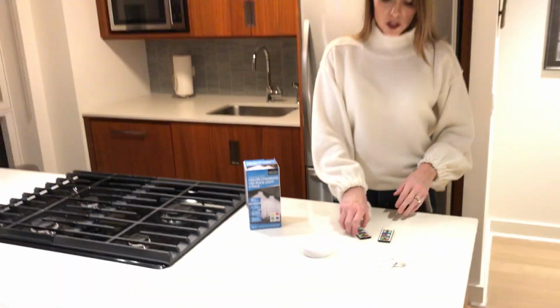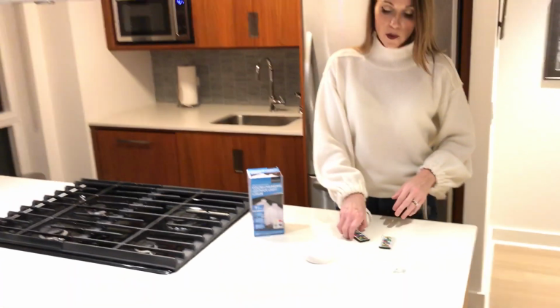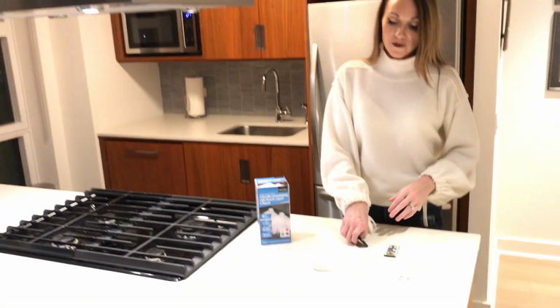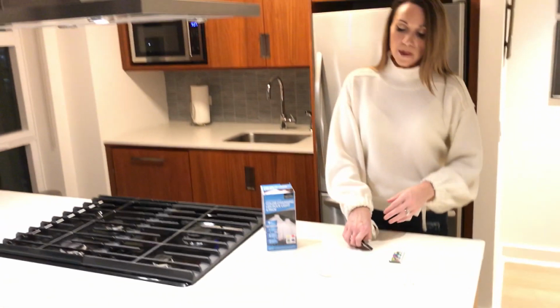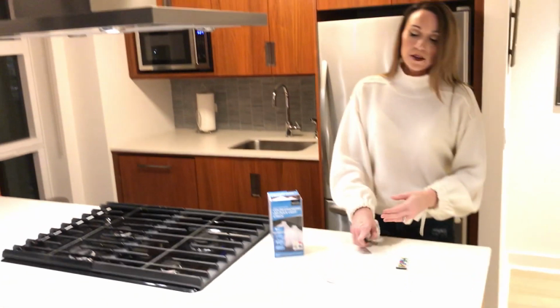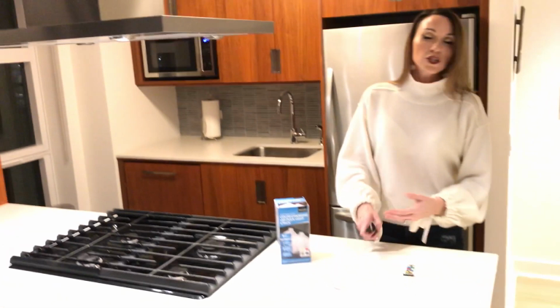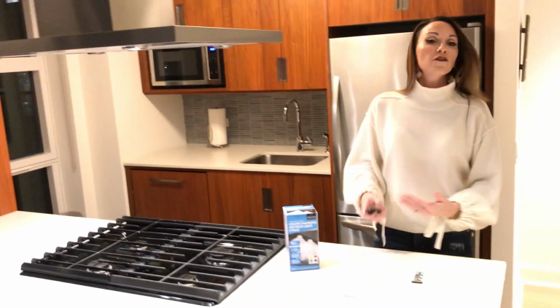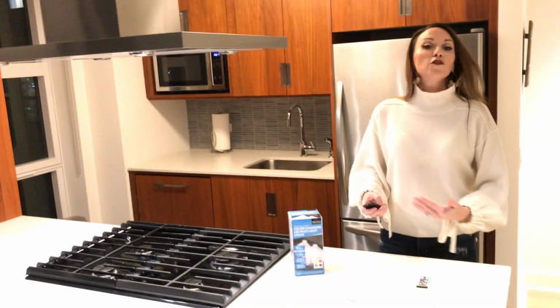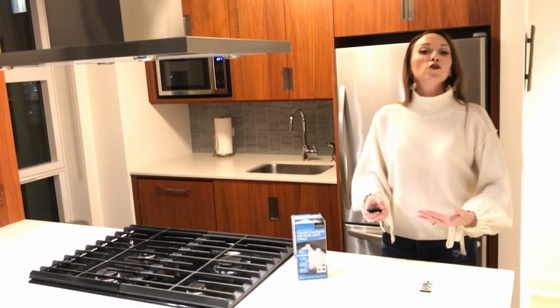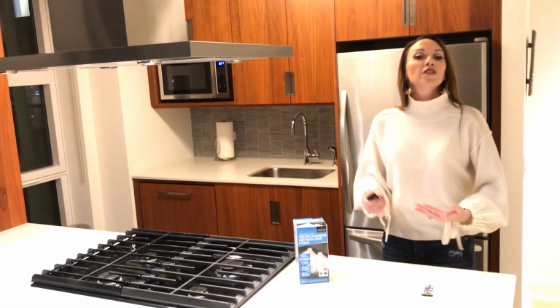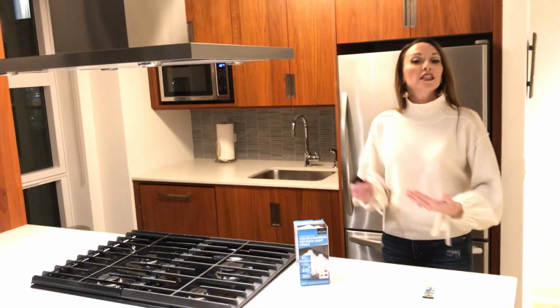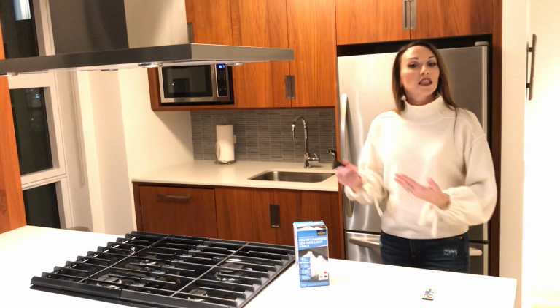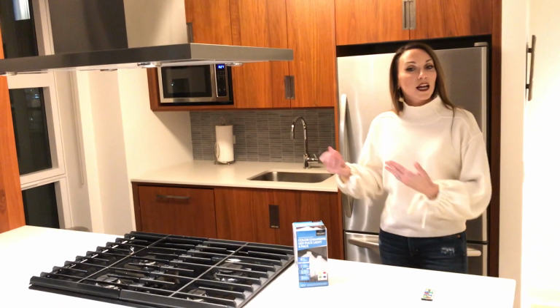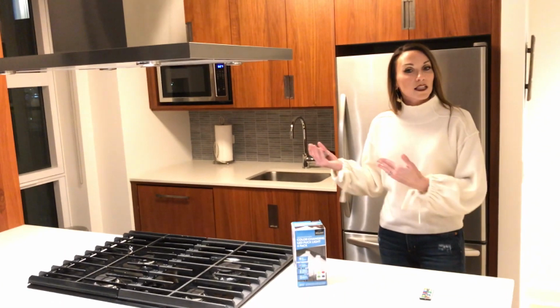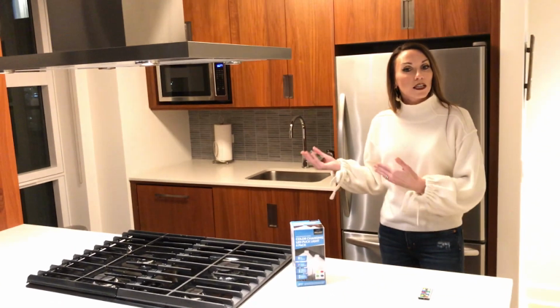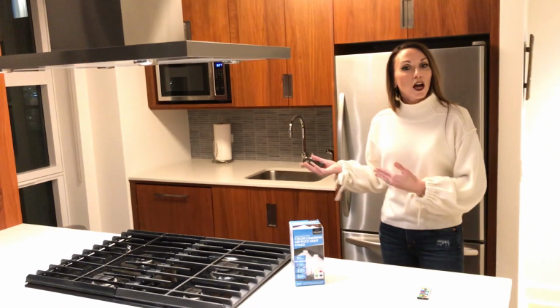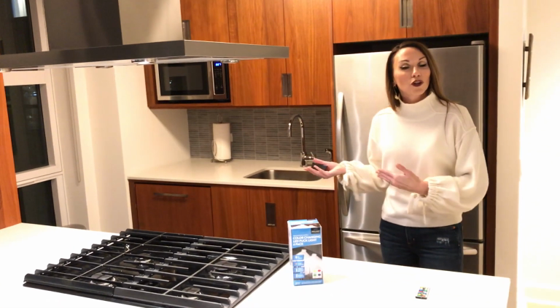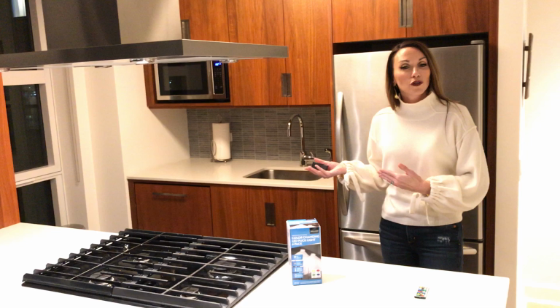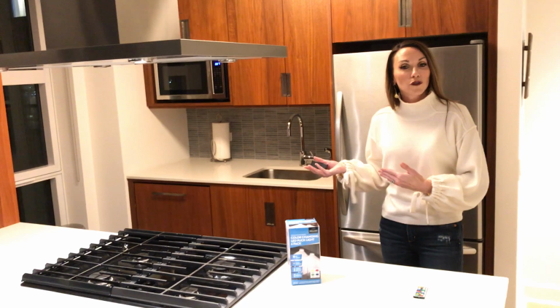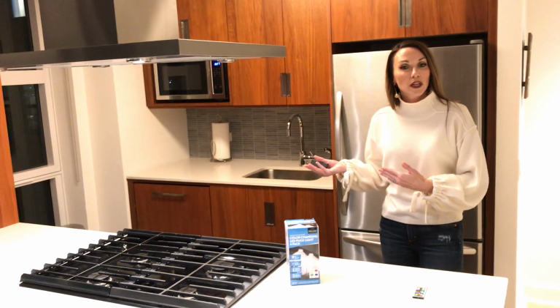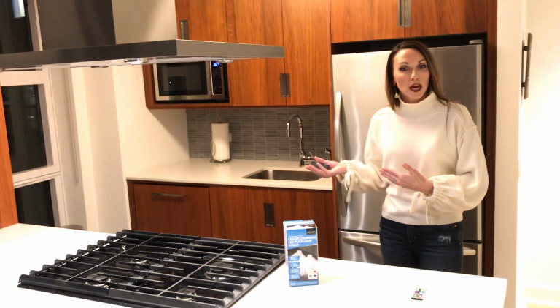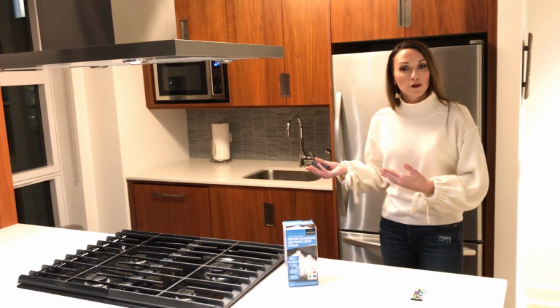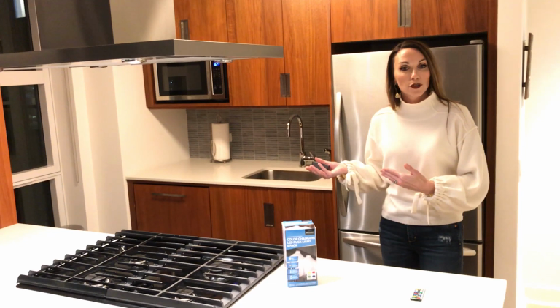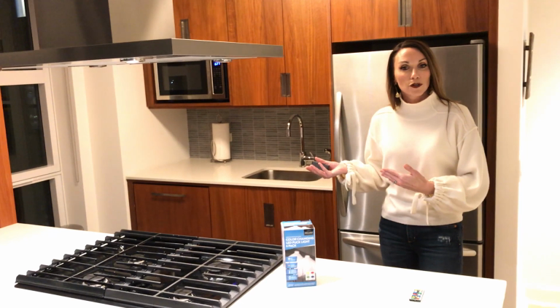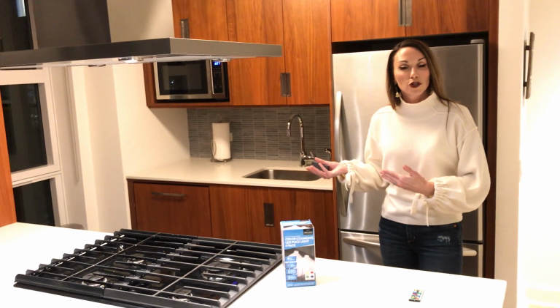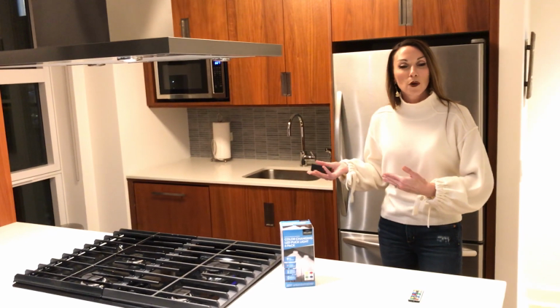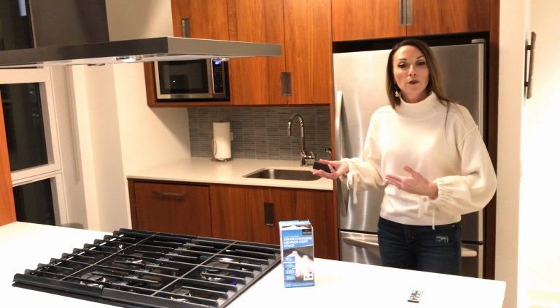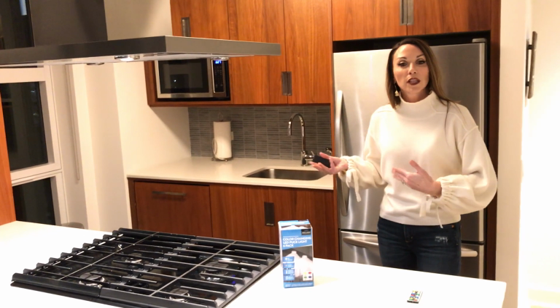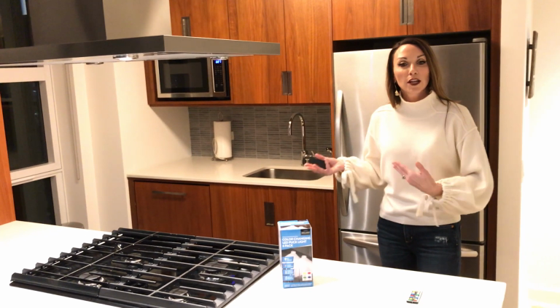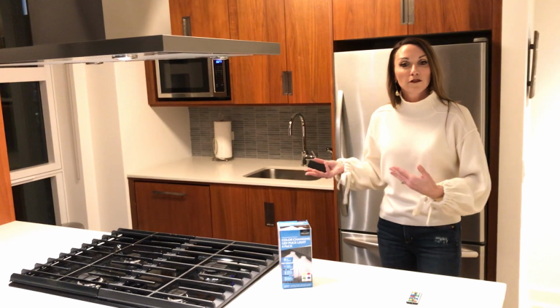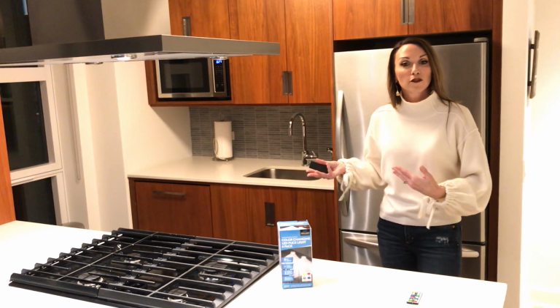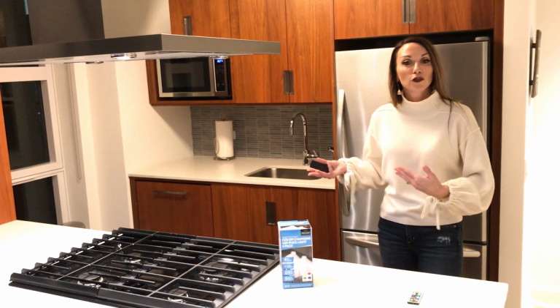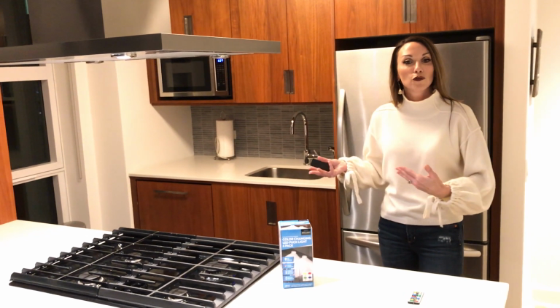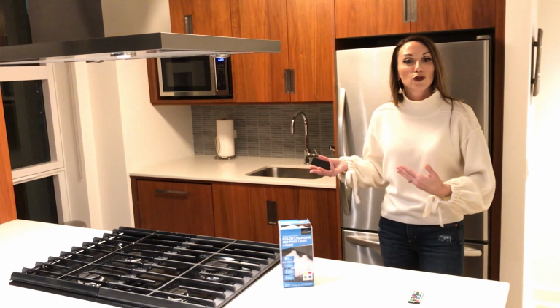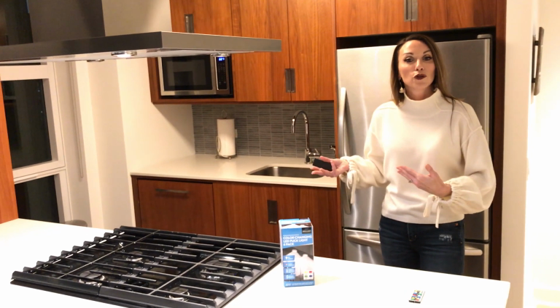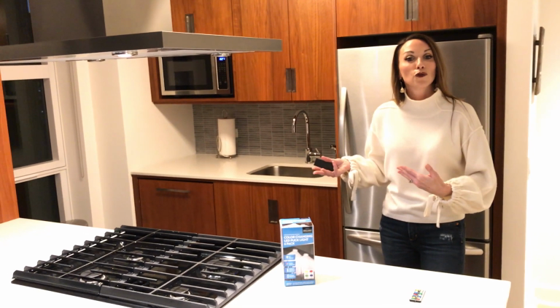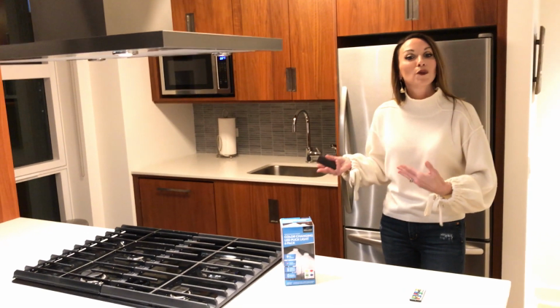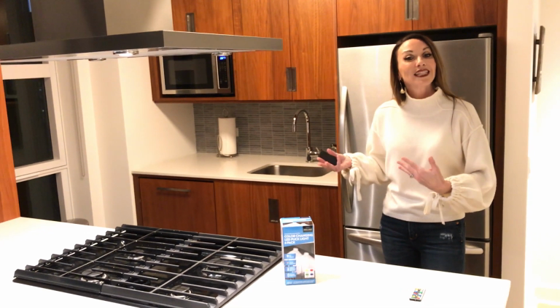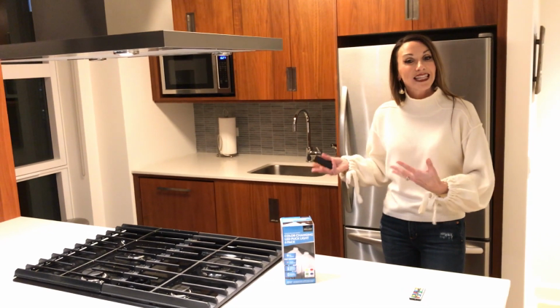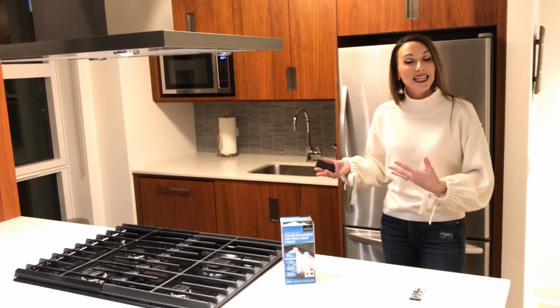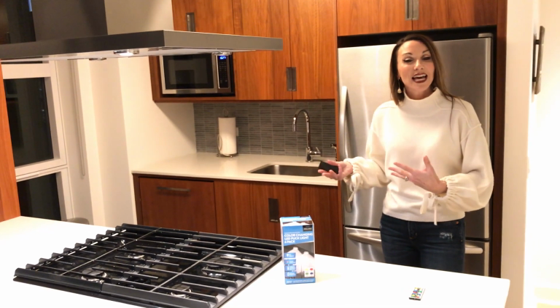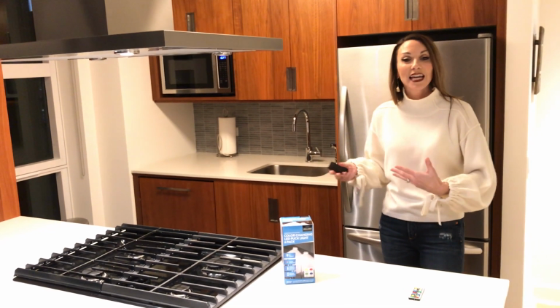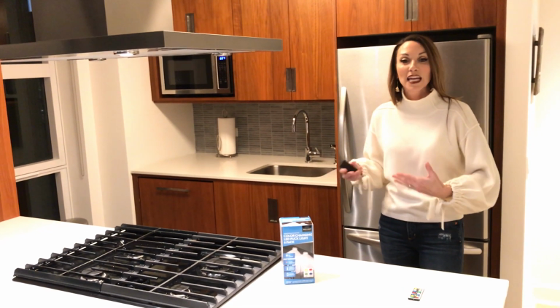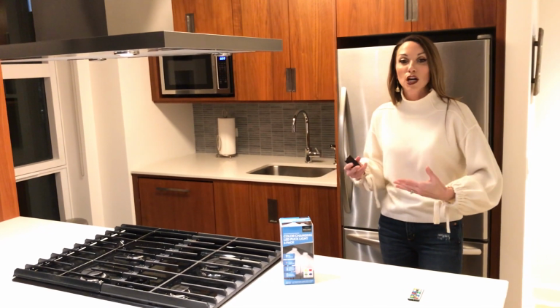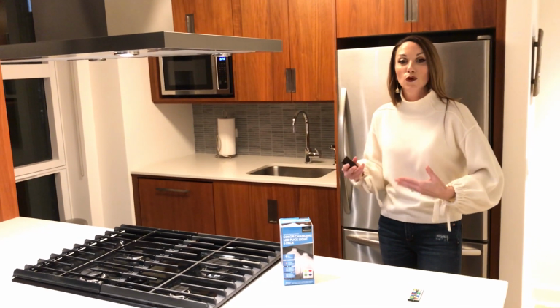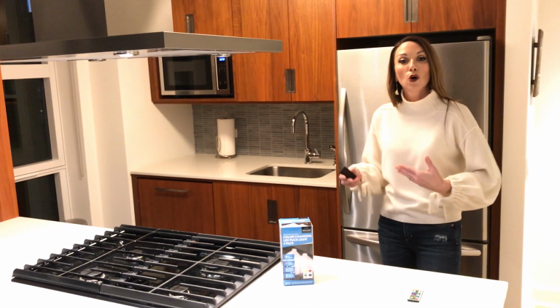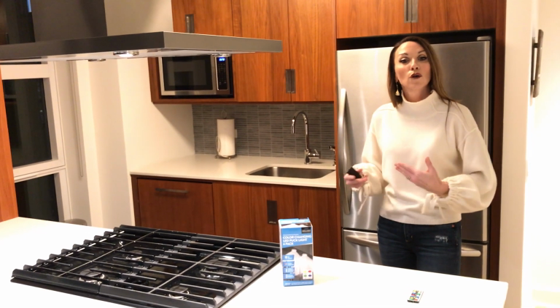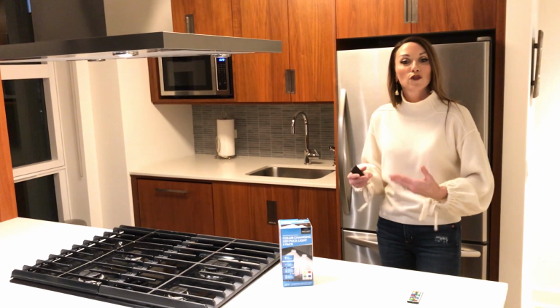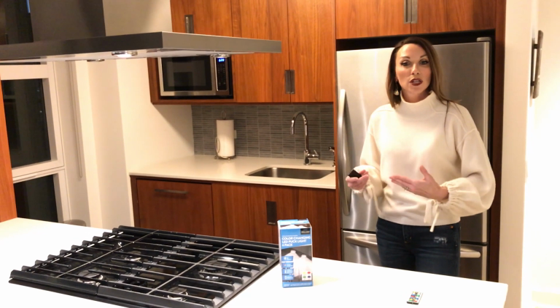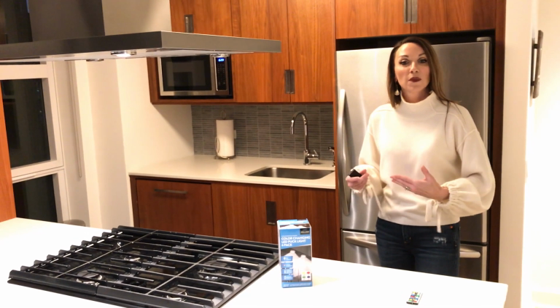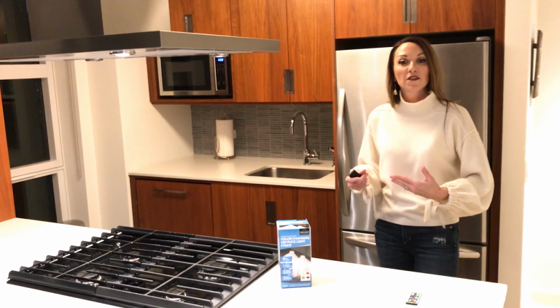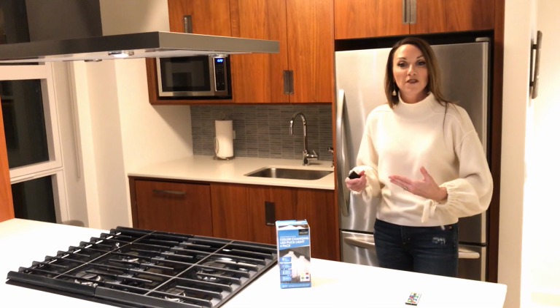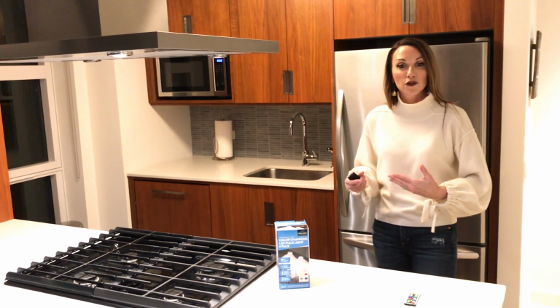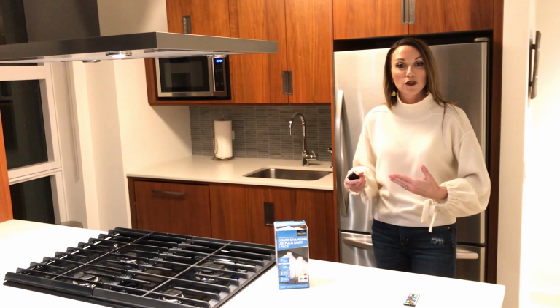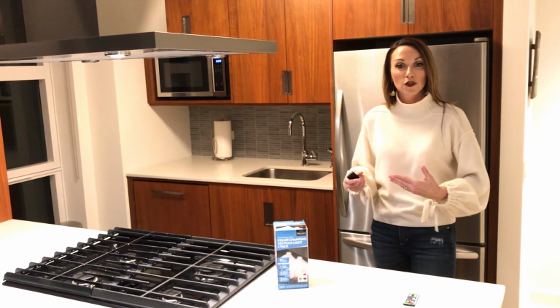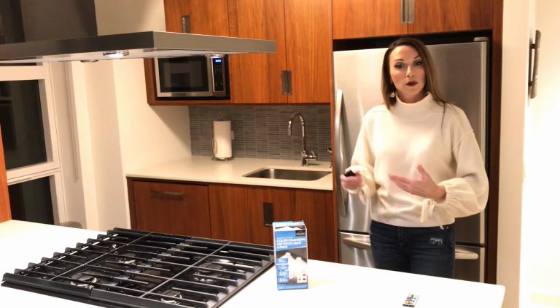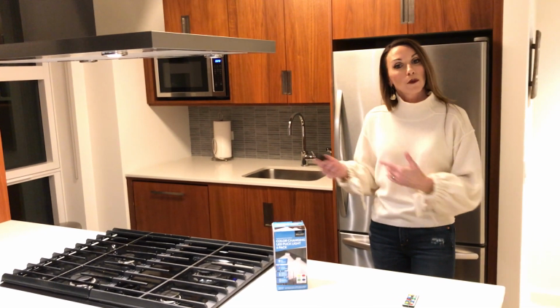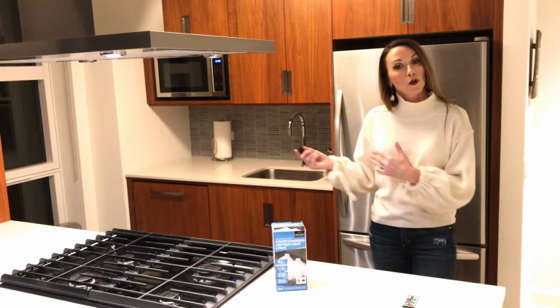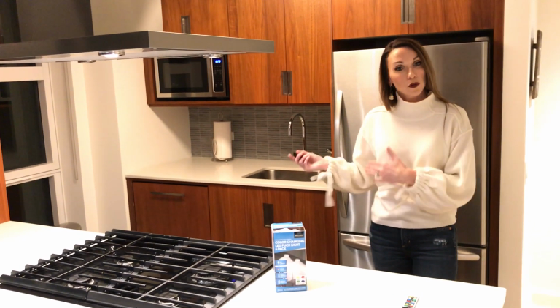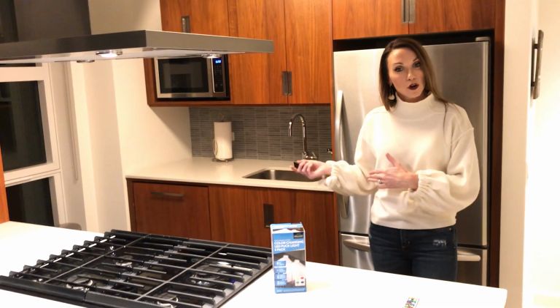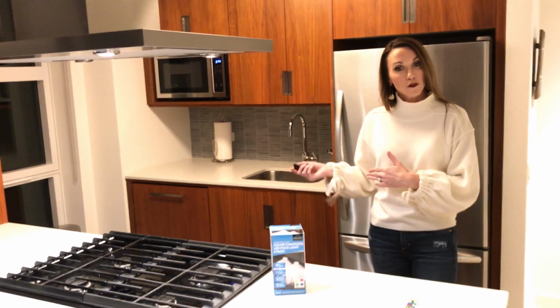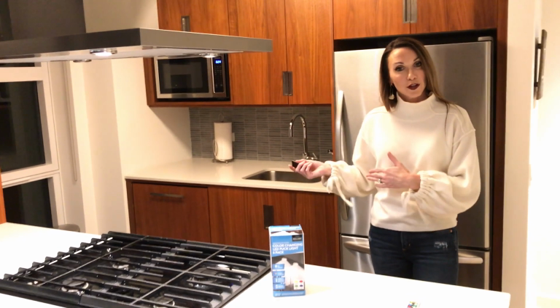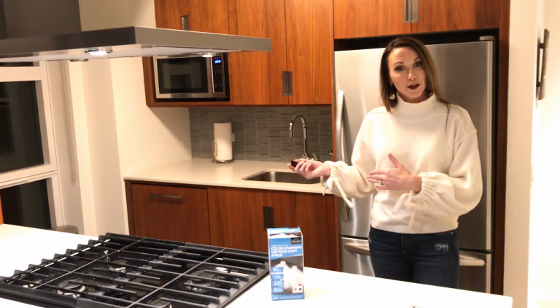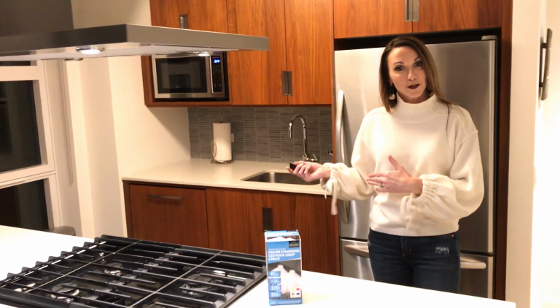So I've mounted a few of these lights under the counter, so I would like for you to see that, and I'll go over some of the features of the remote over here.